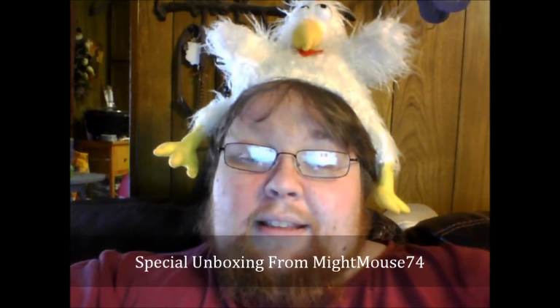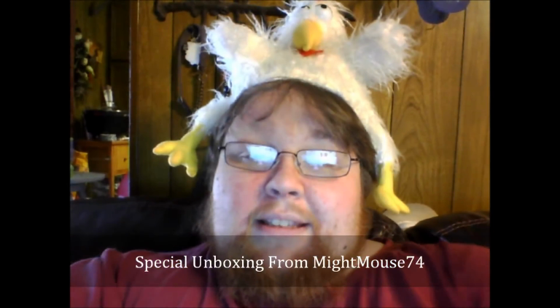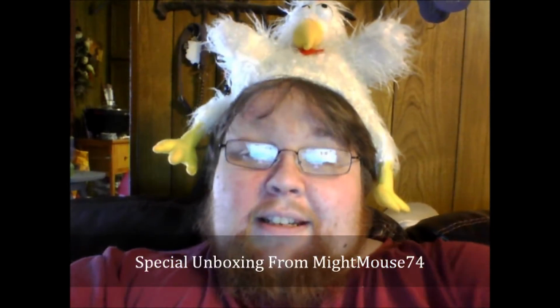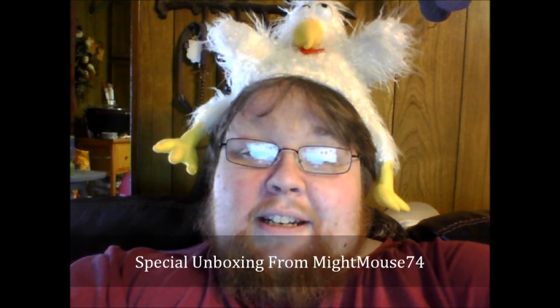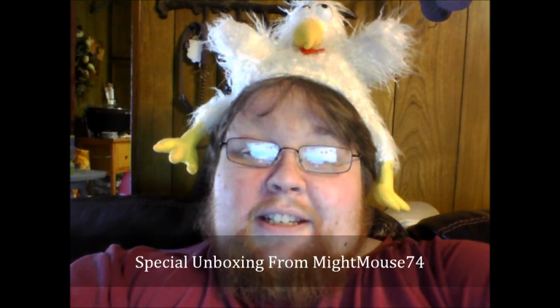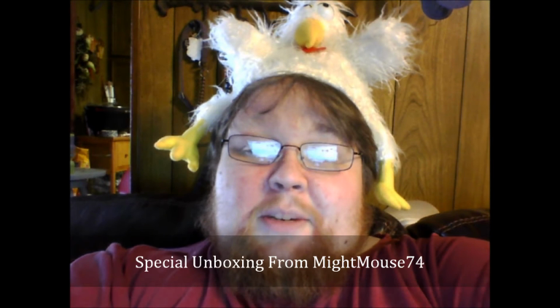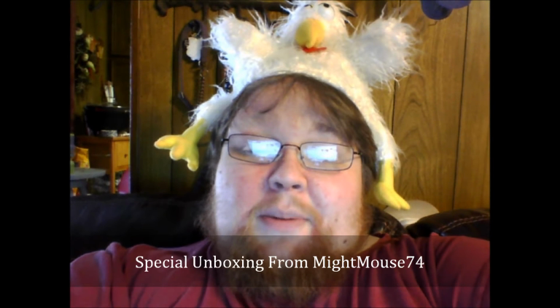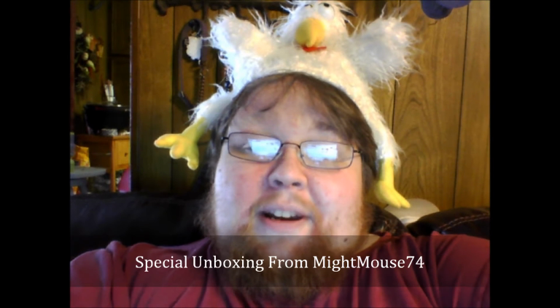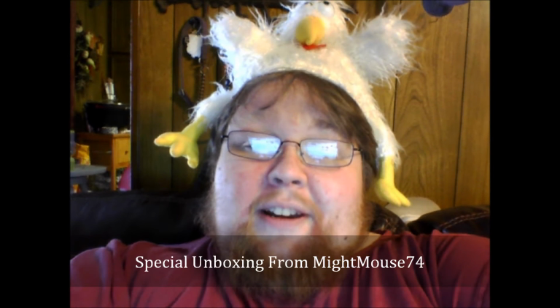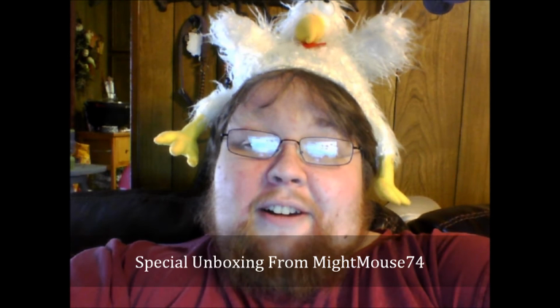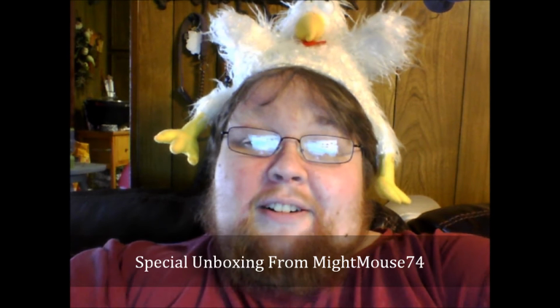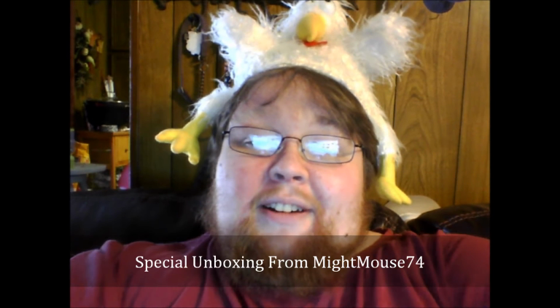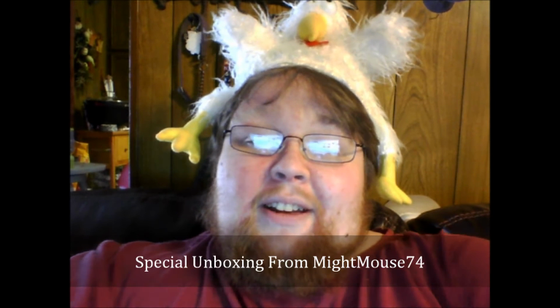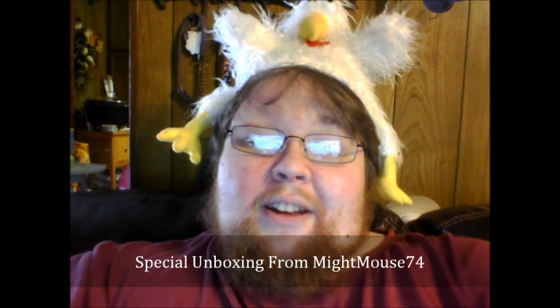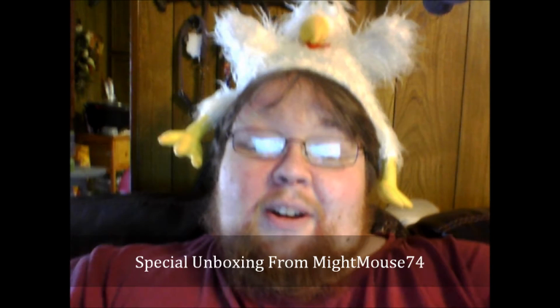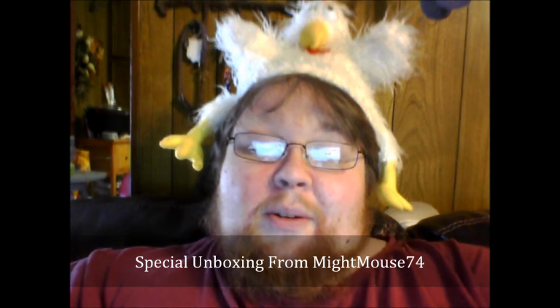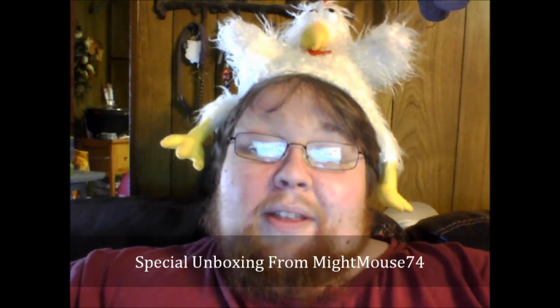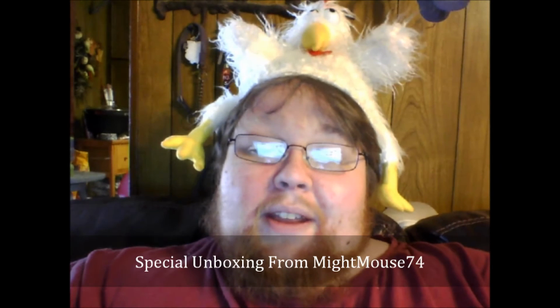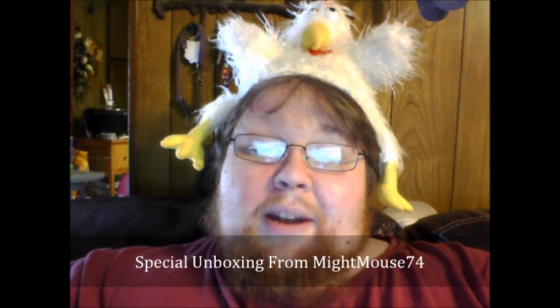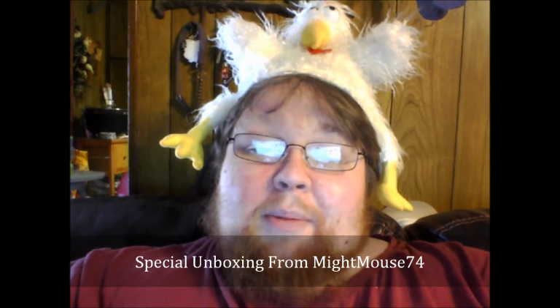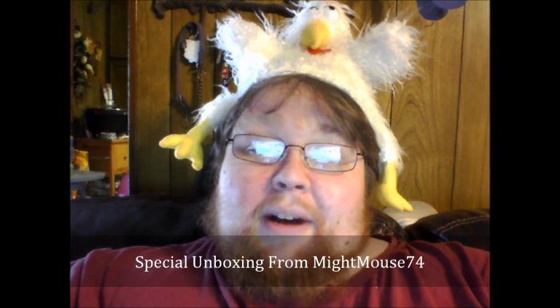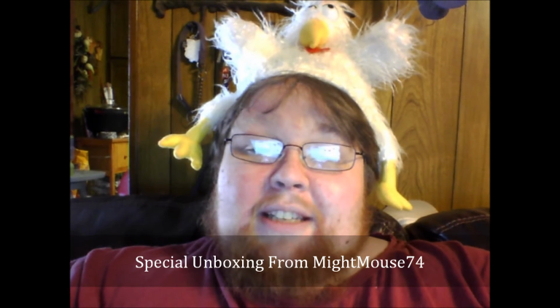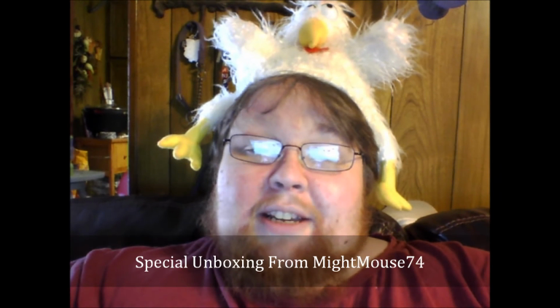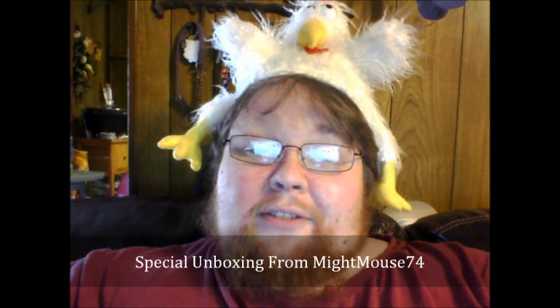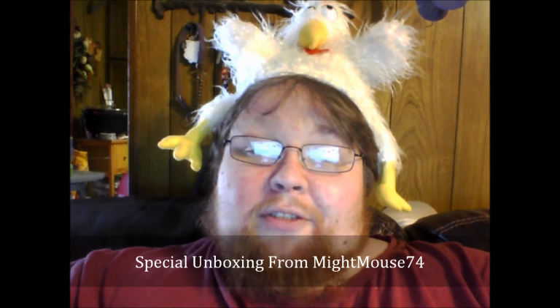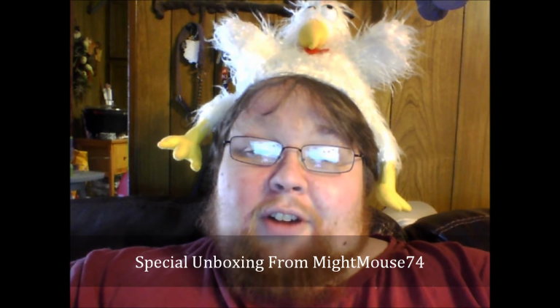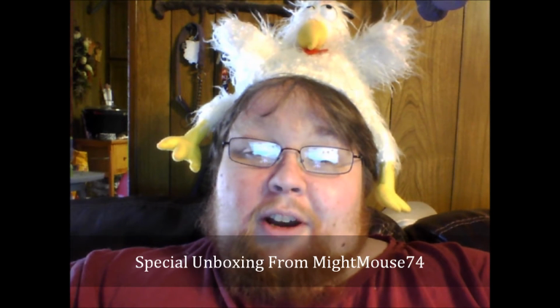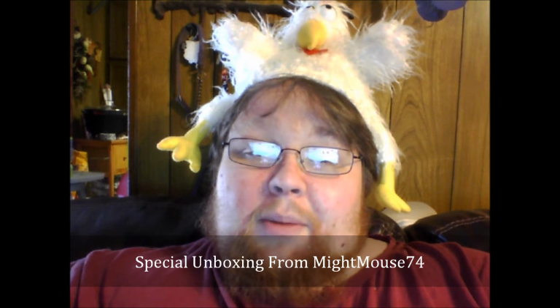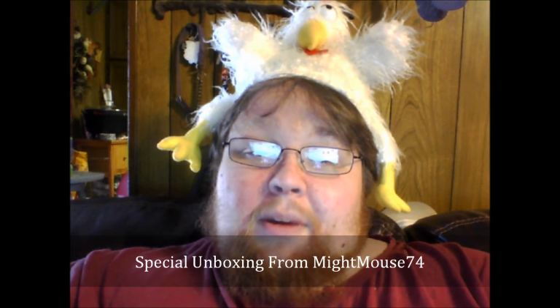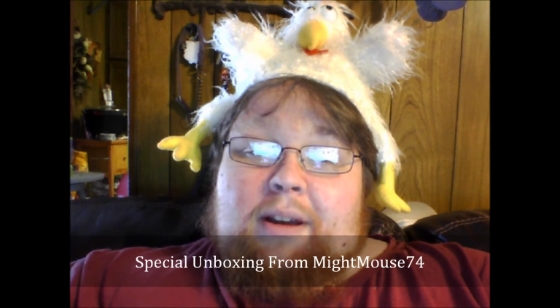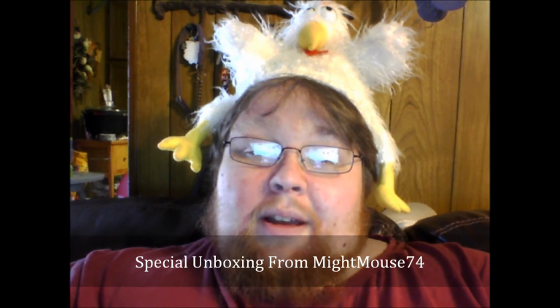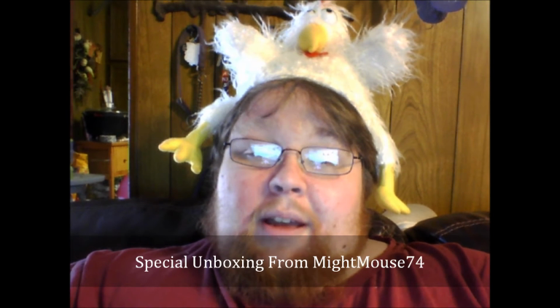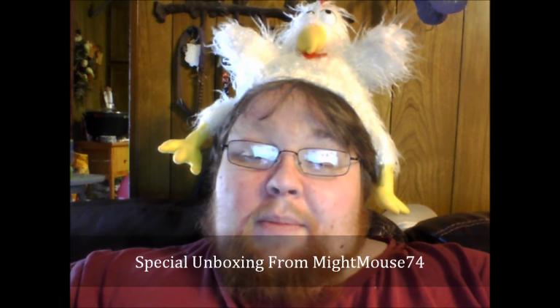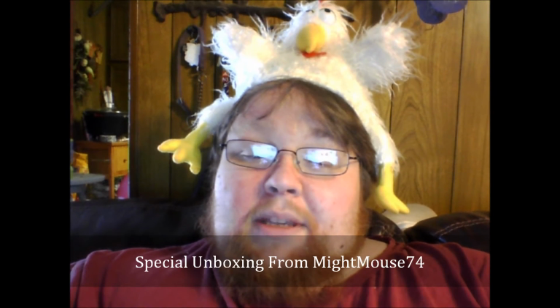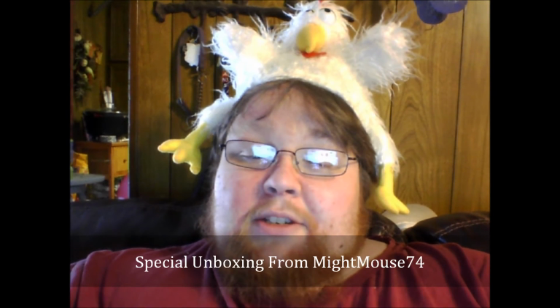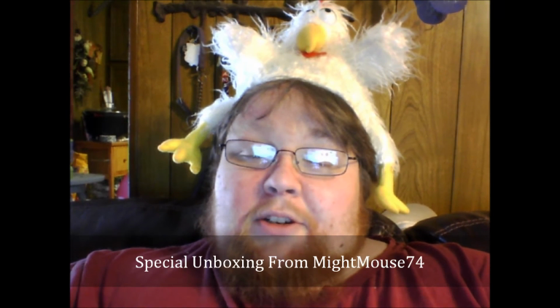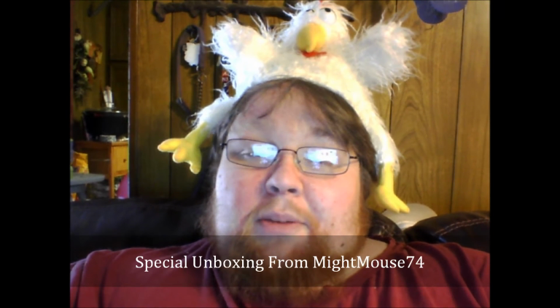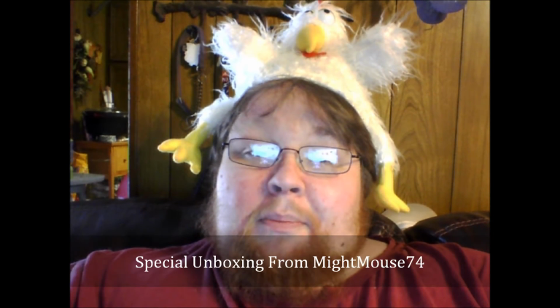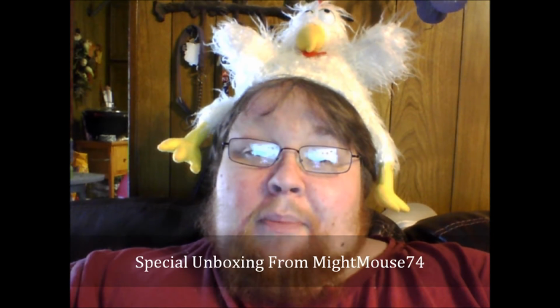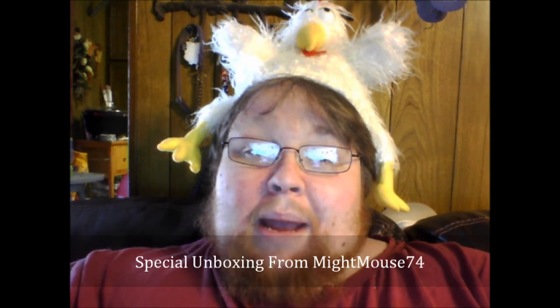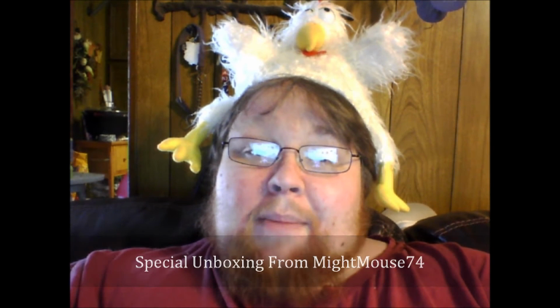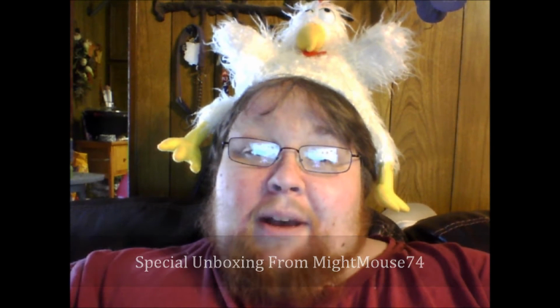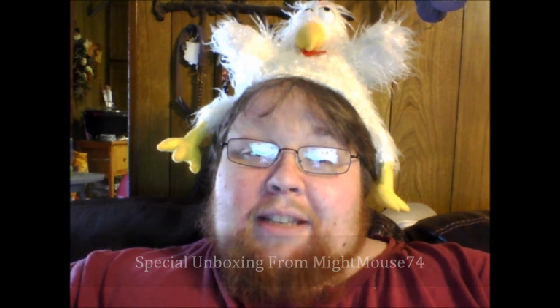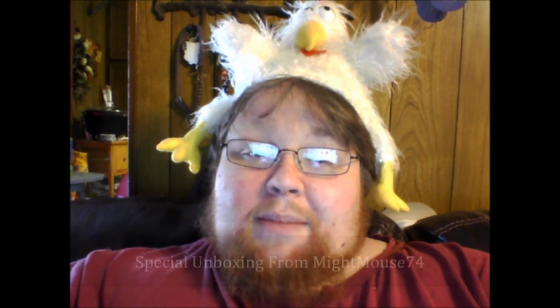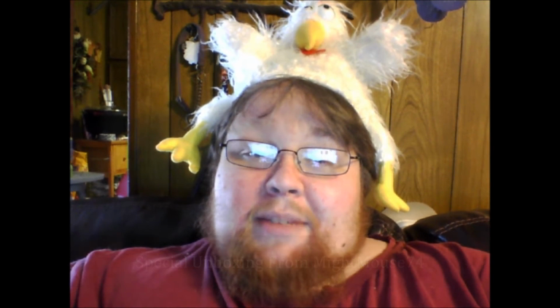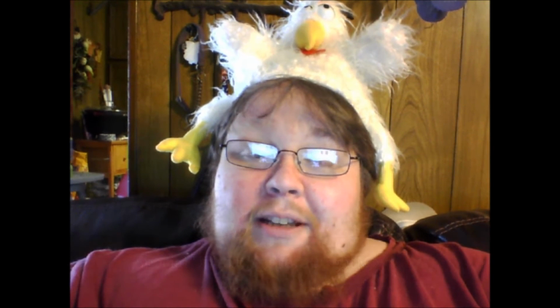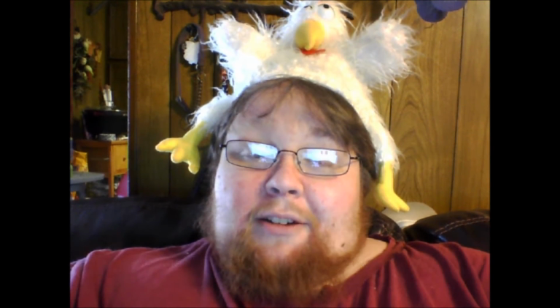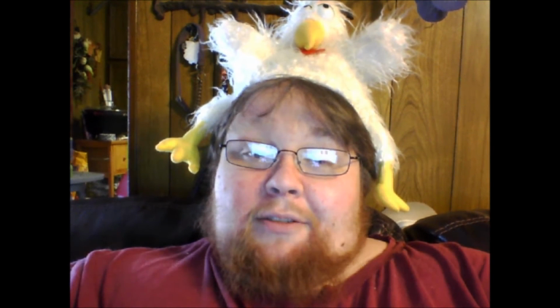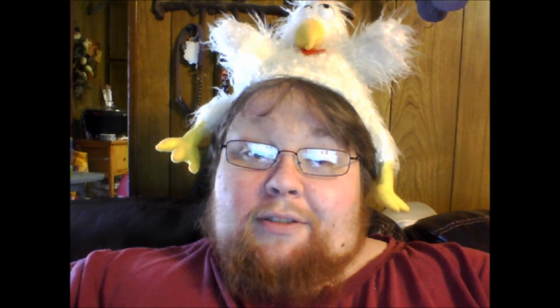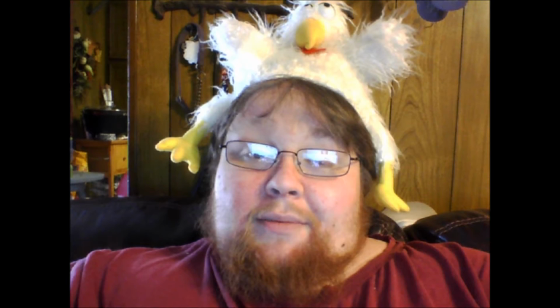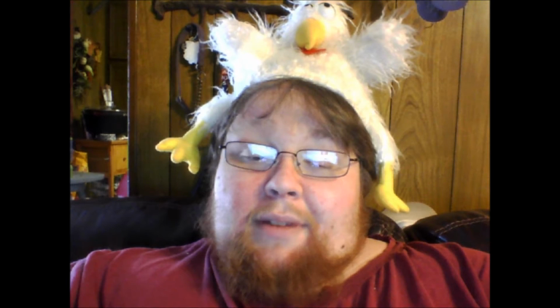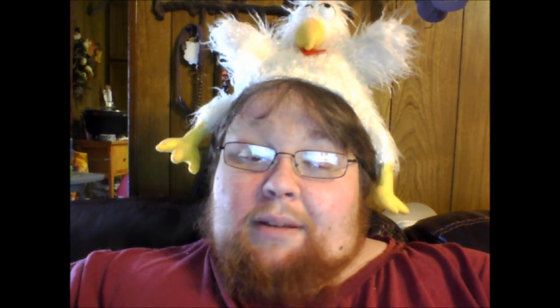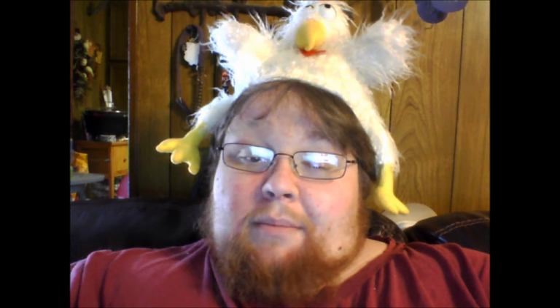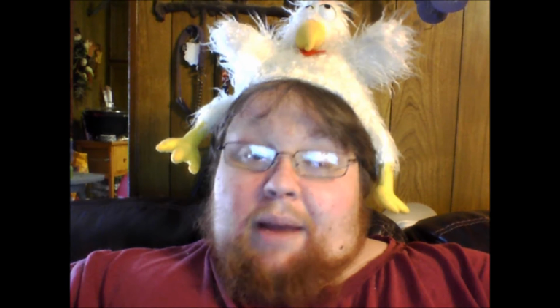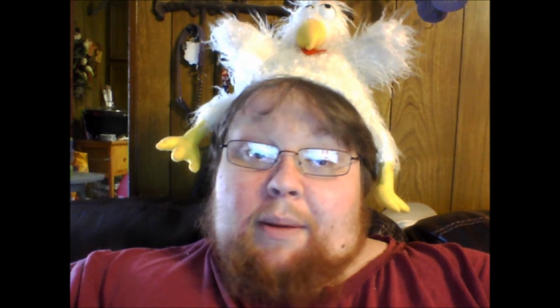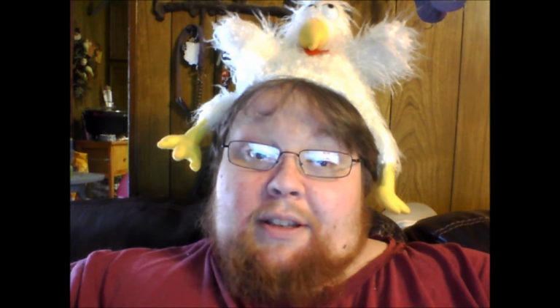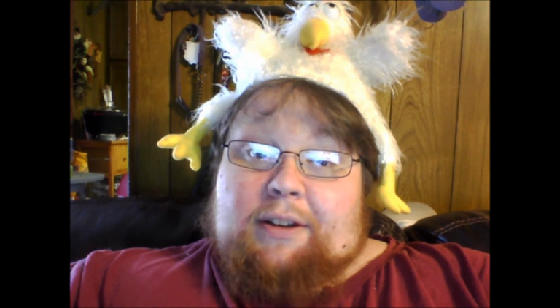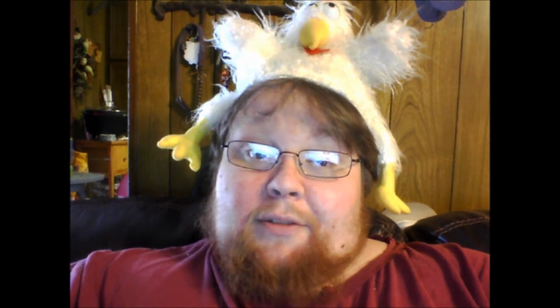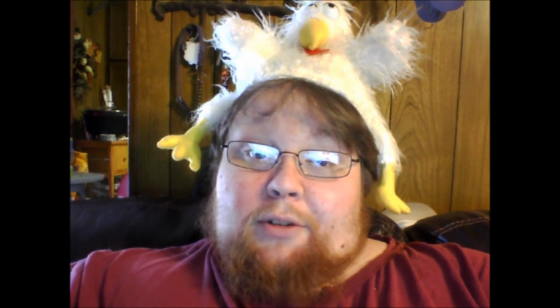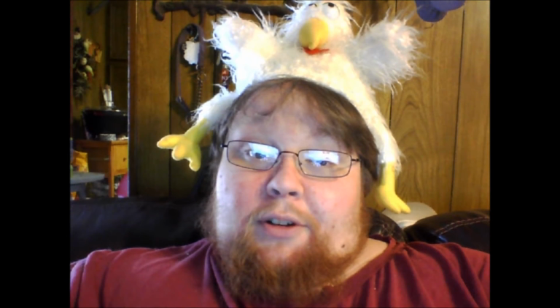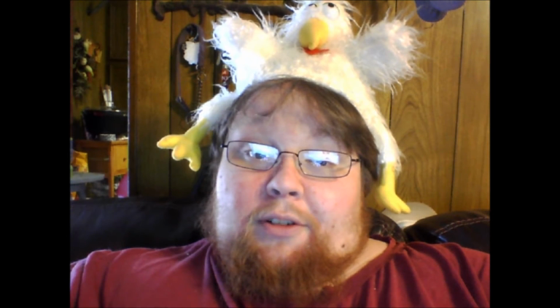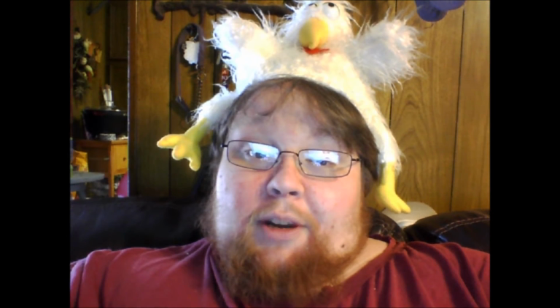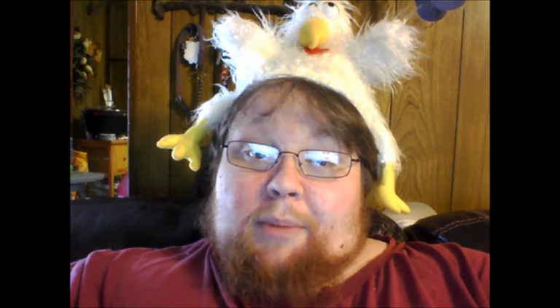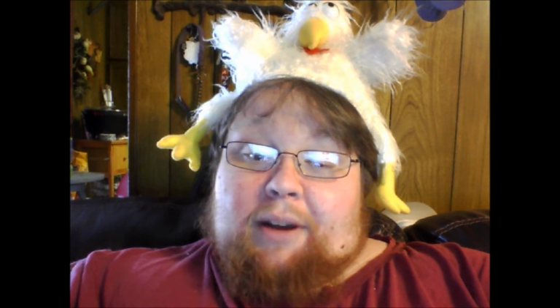This is Daisy Roots here with an unboxing from Mr. MightMouse himself — MightMouse74 from Baron.